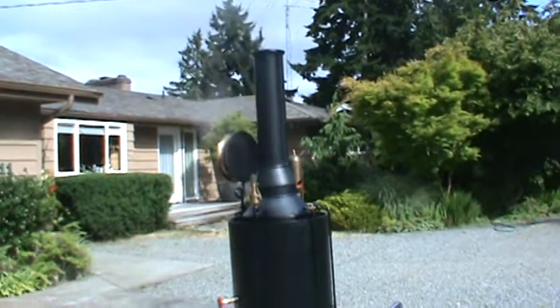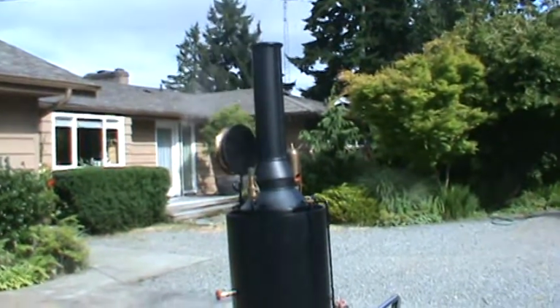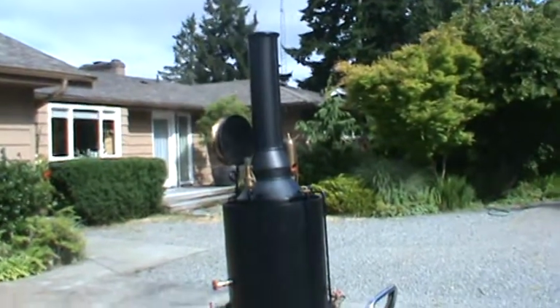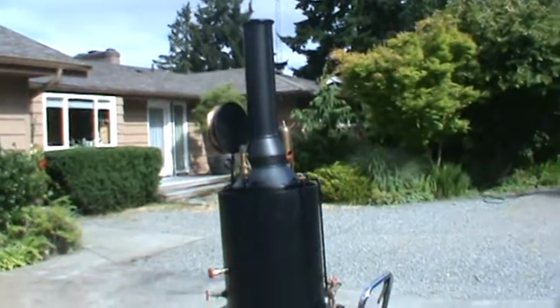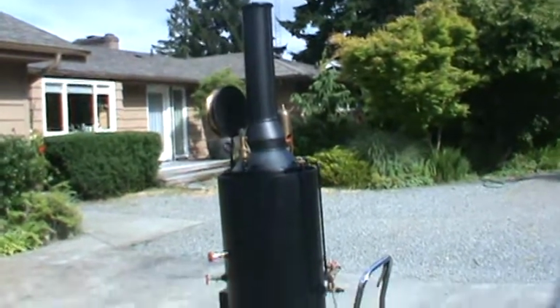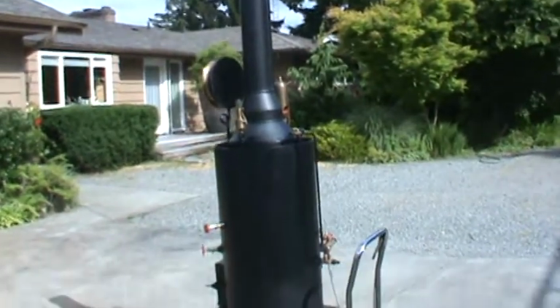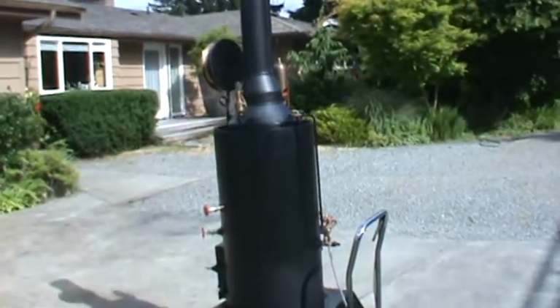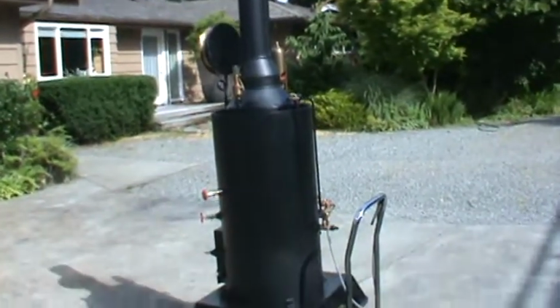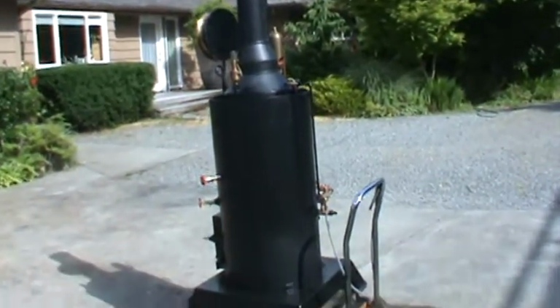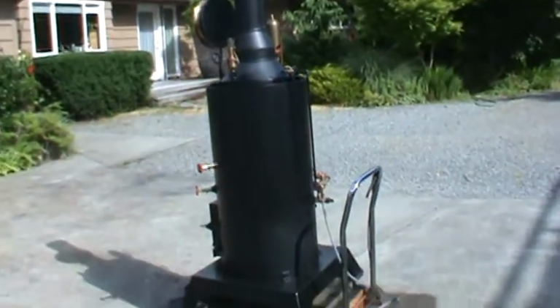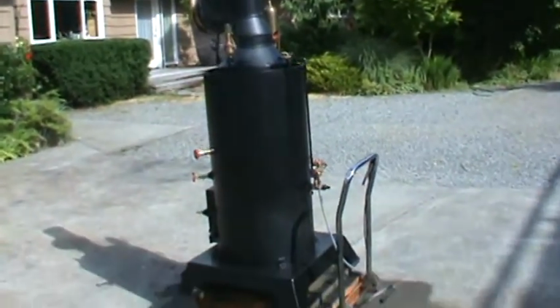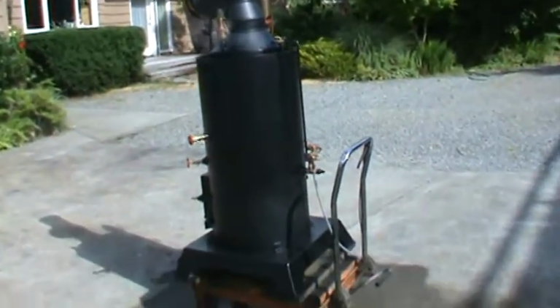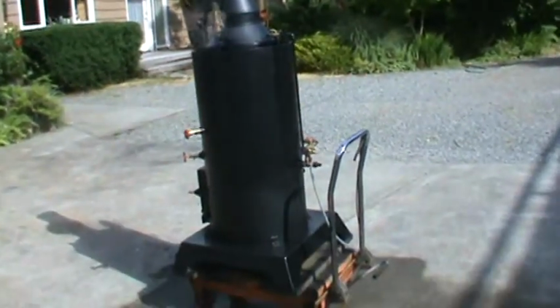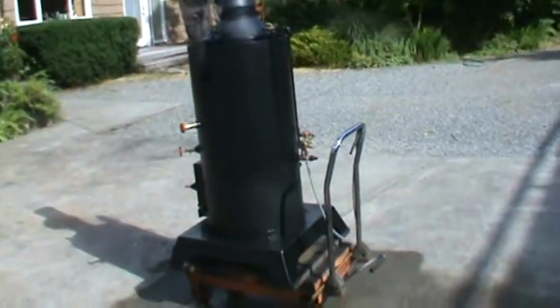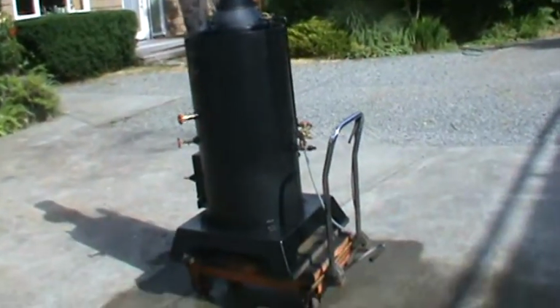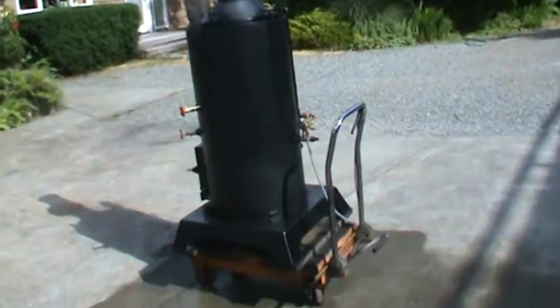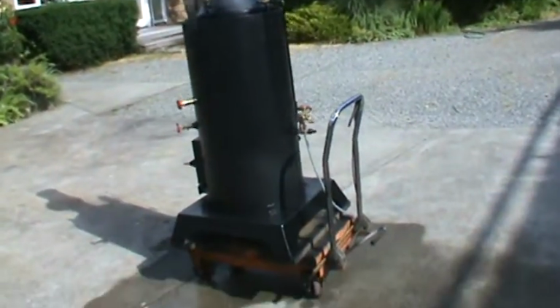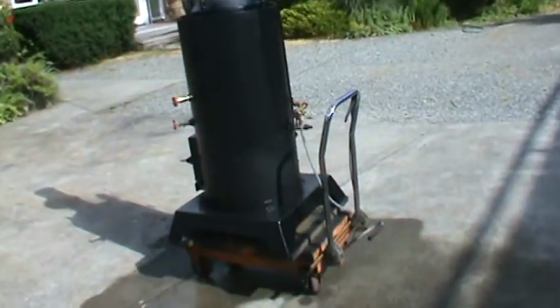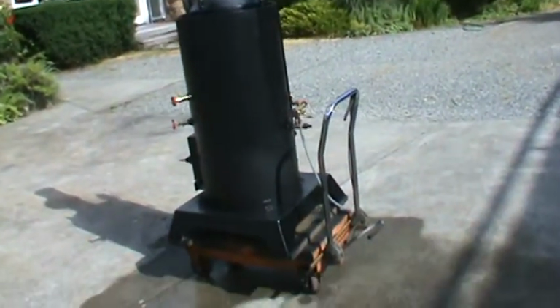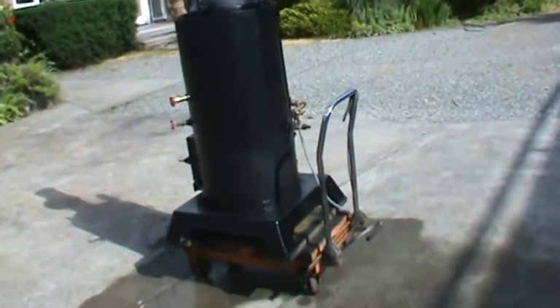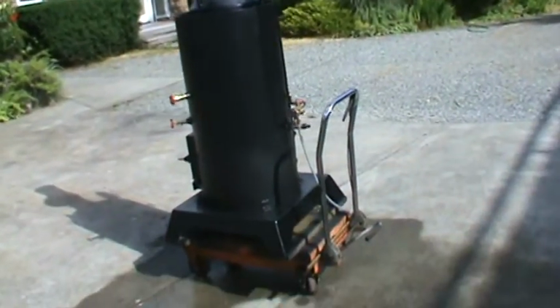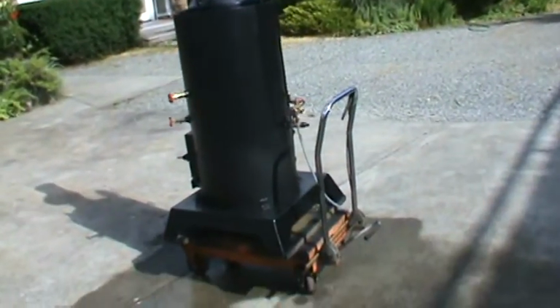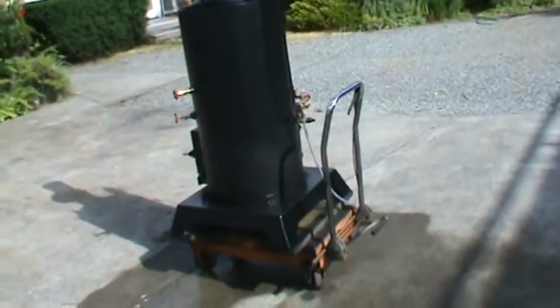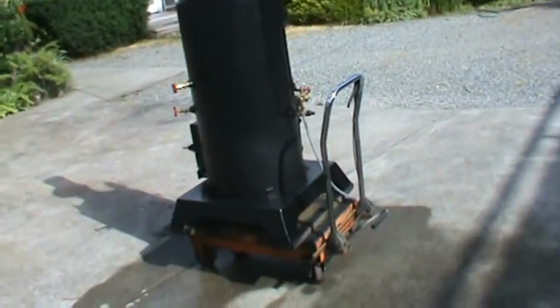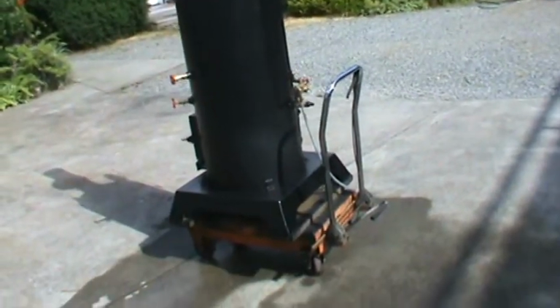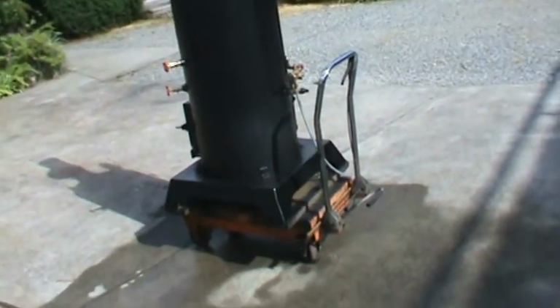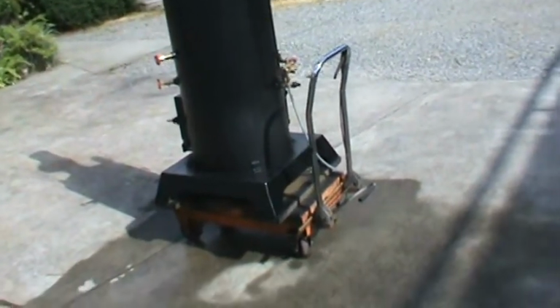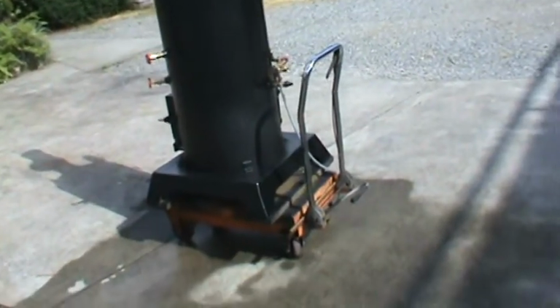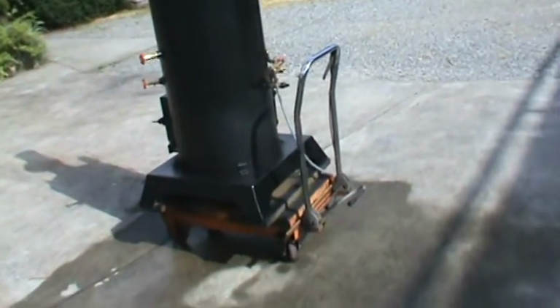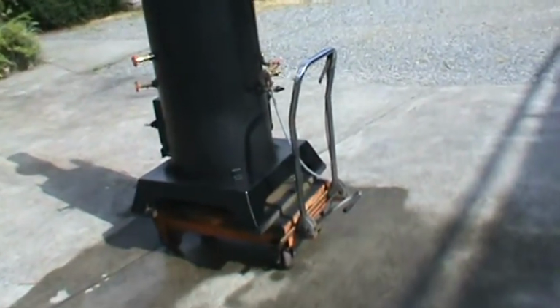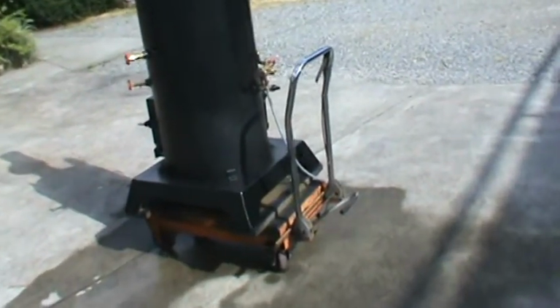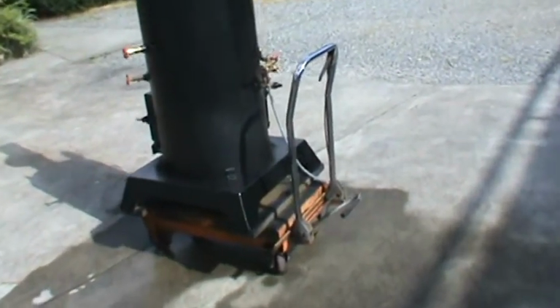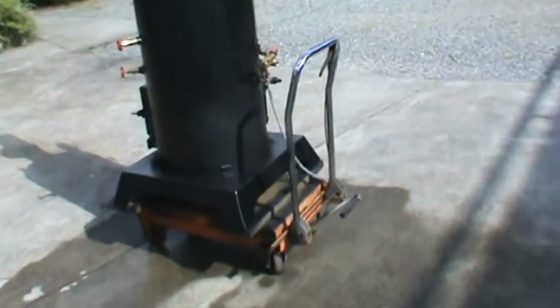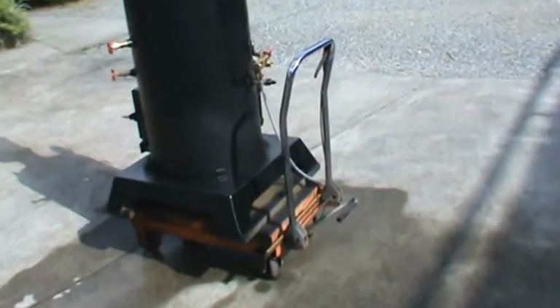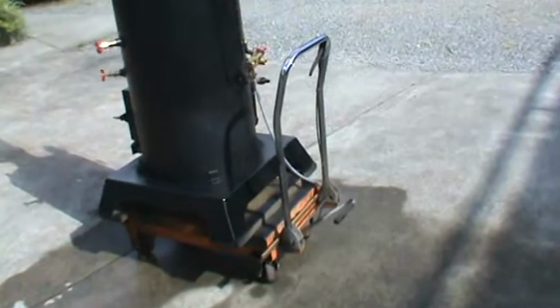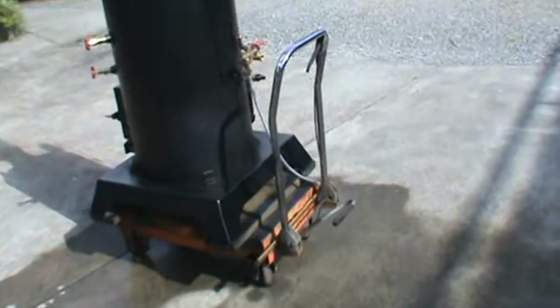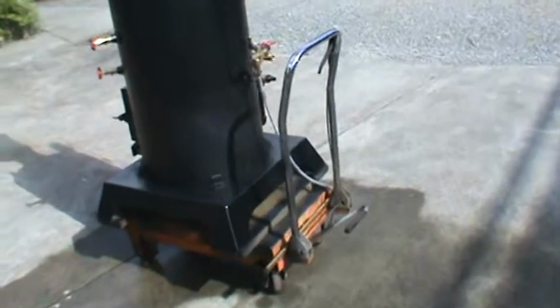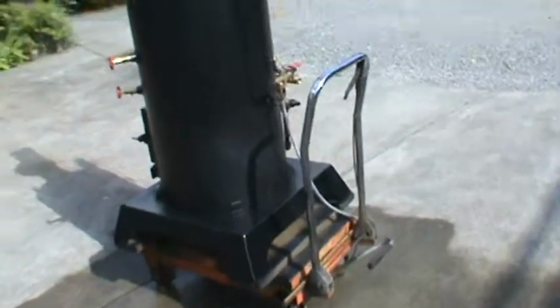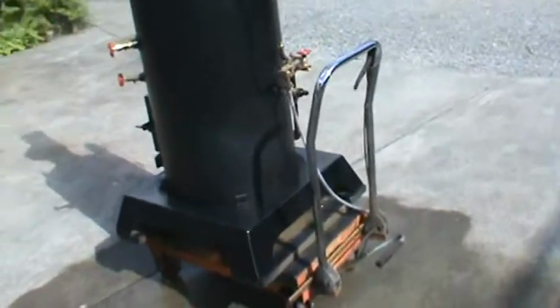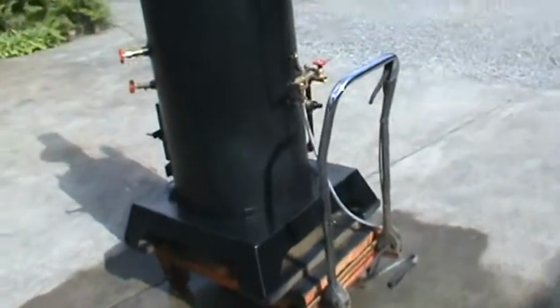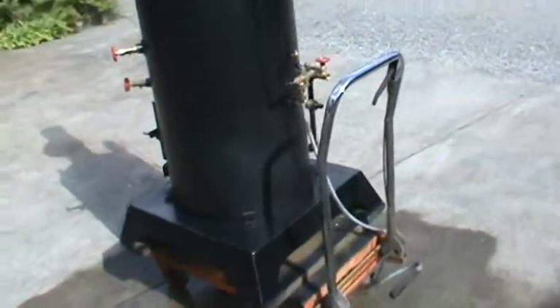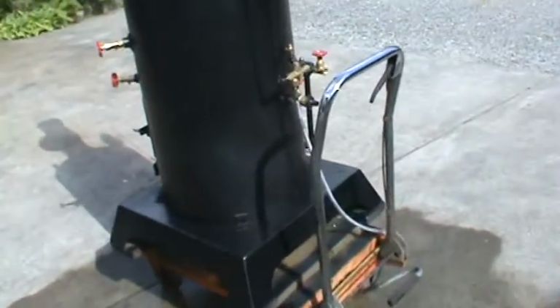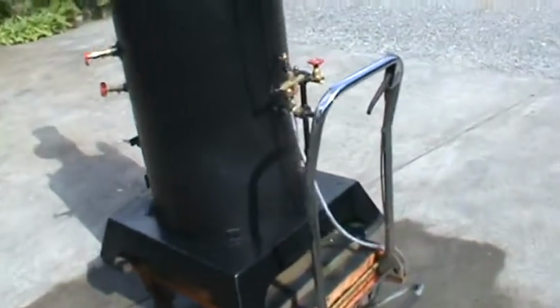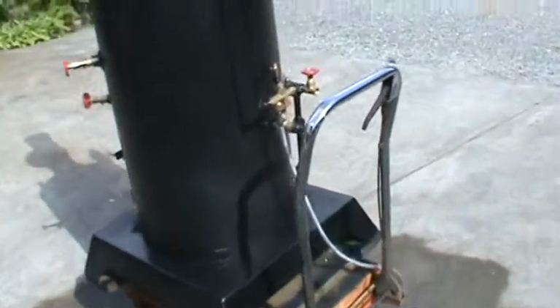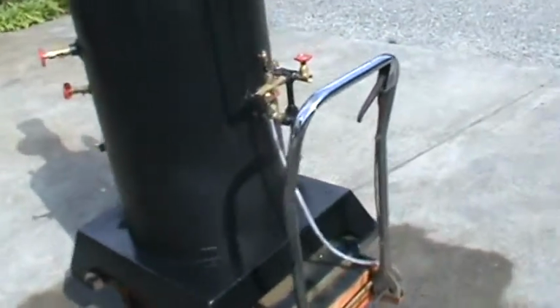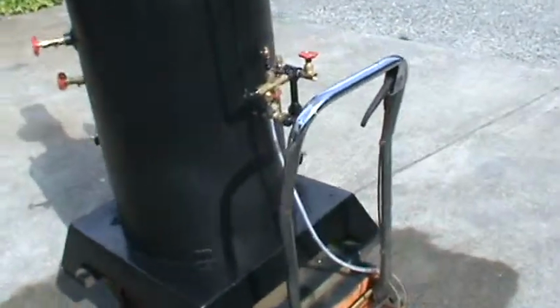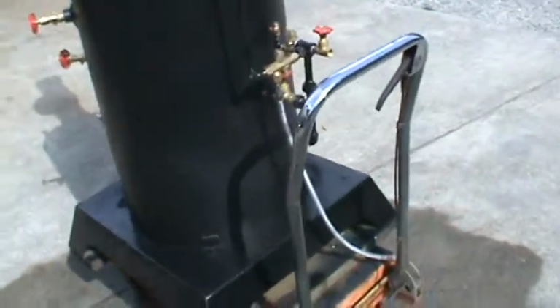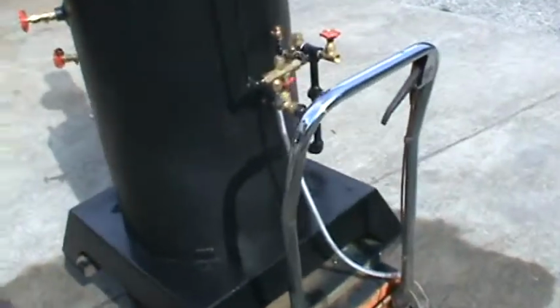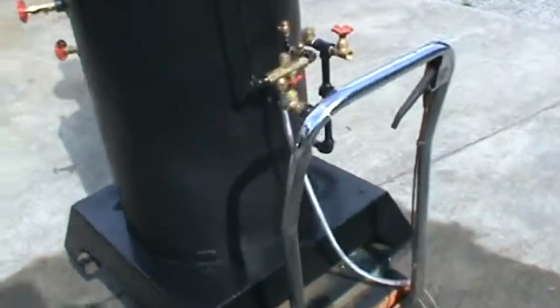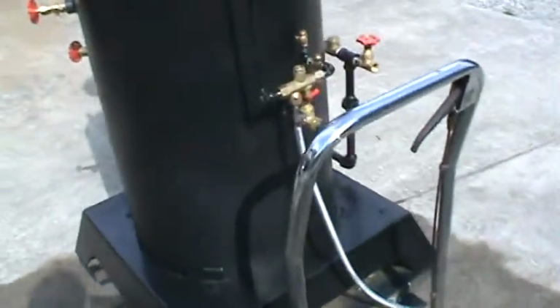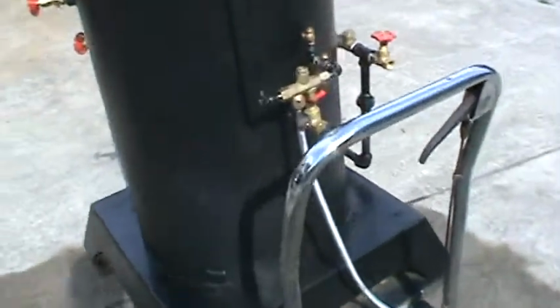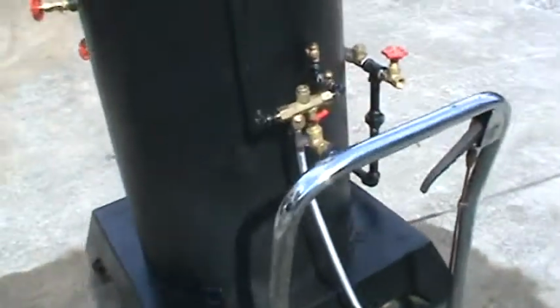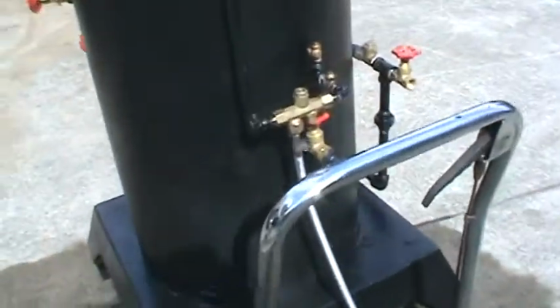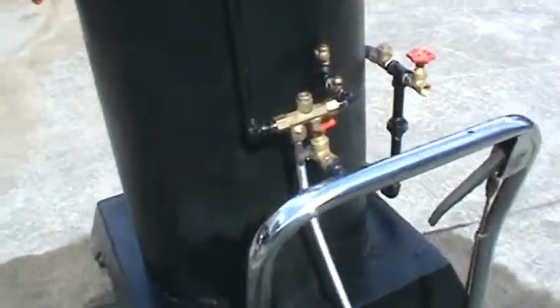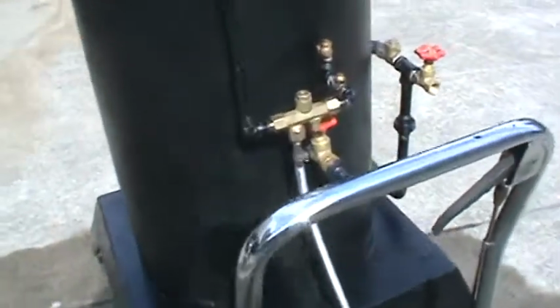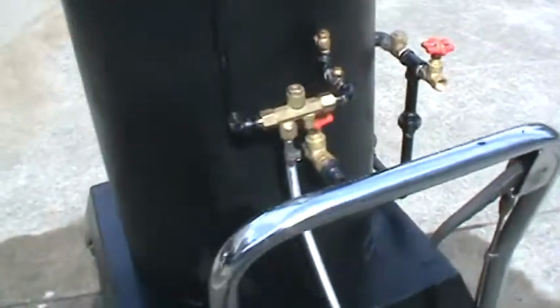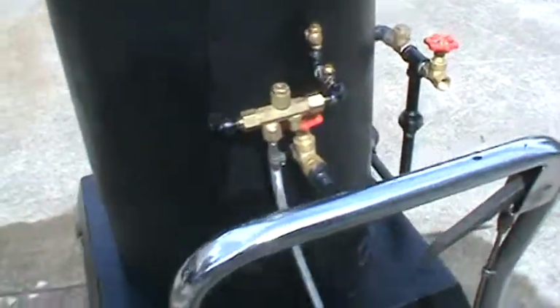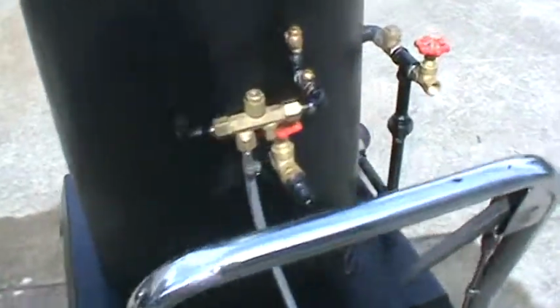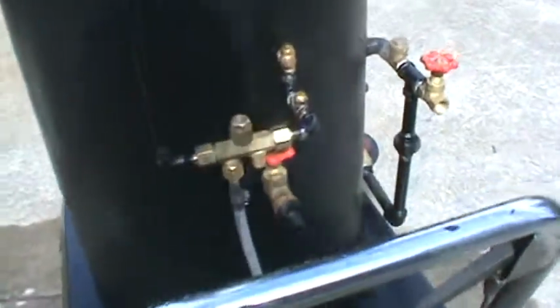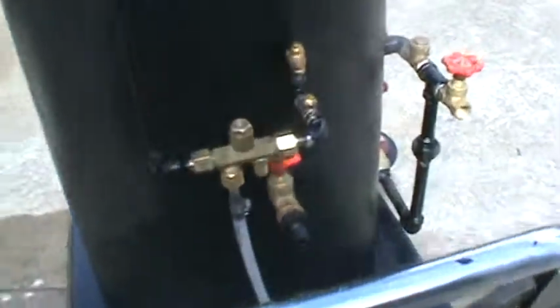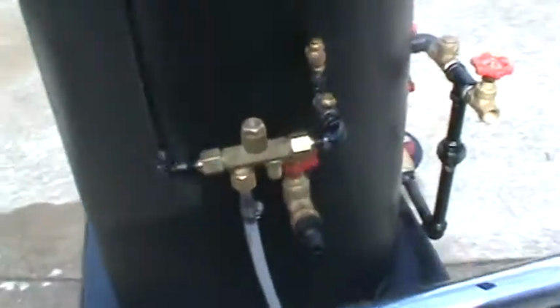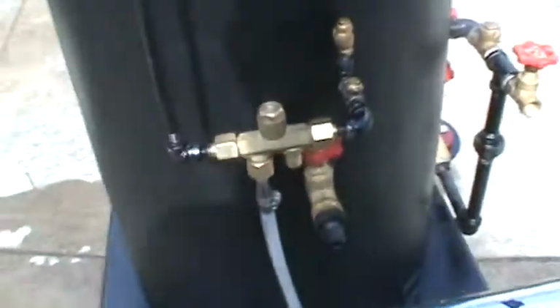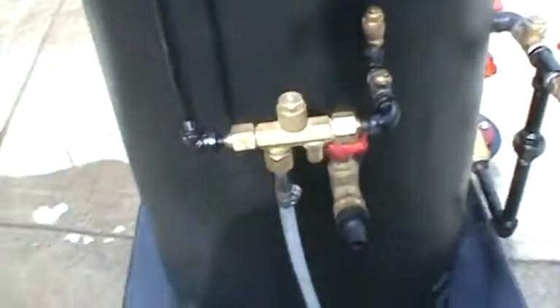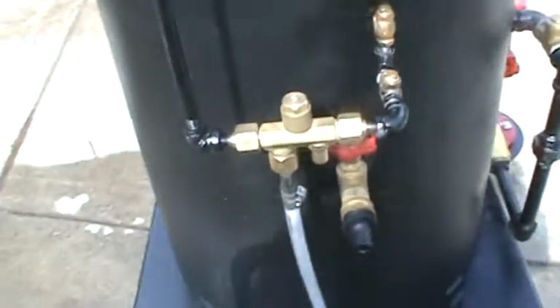The pop-off valve is set at 100 and it goes off at that. There's an injector on this one, which is kind of rare for me.